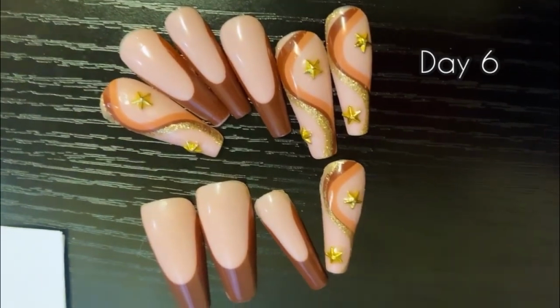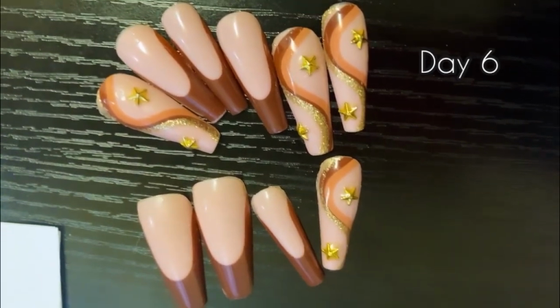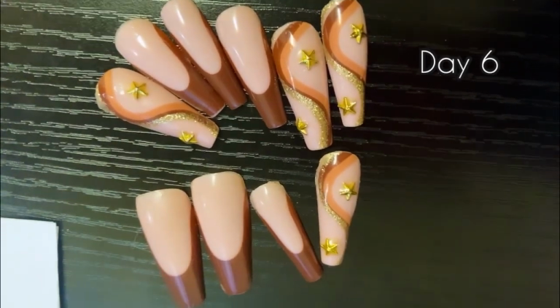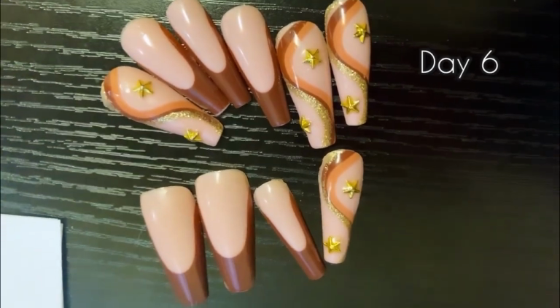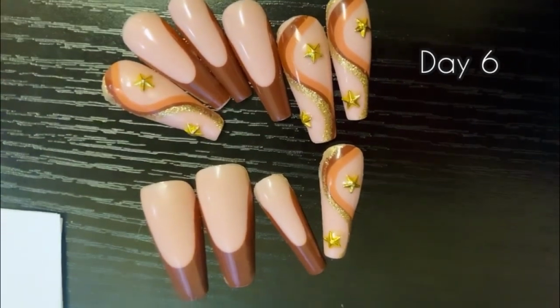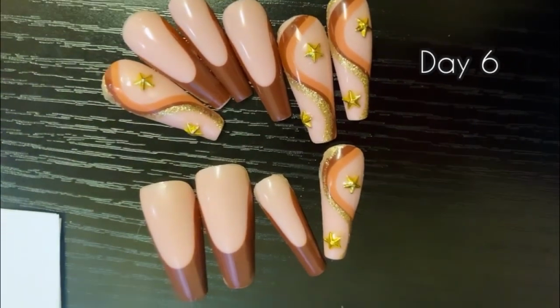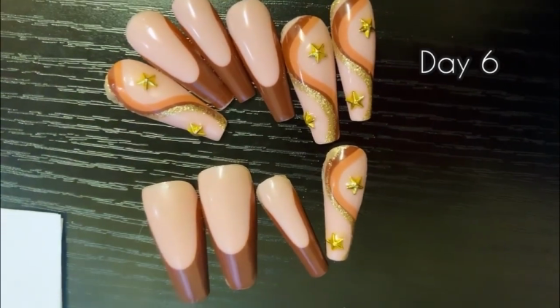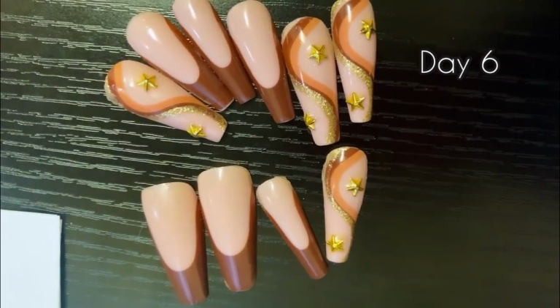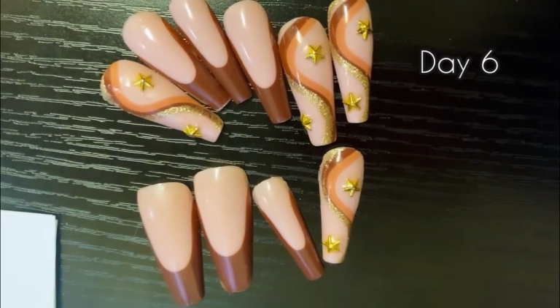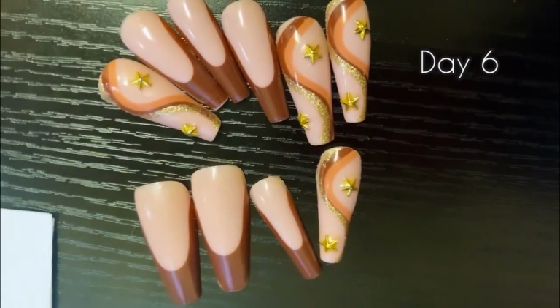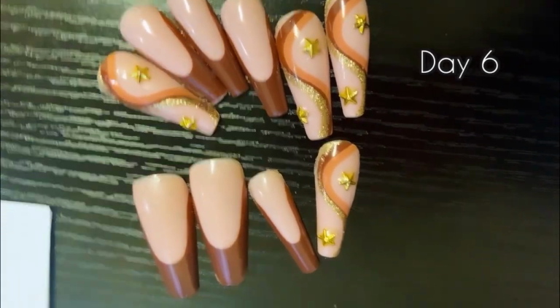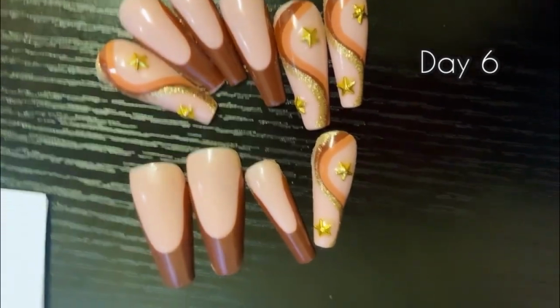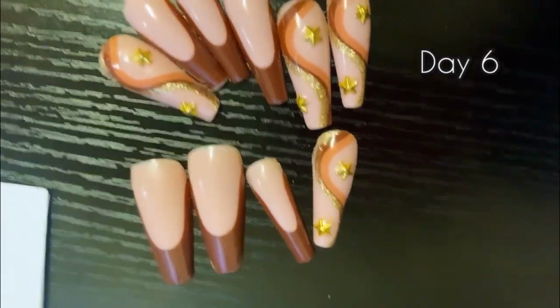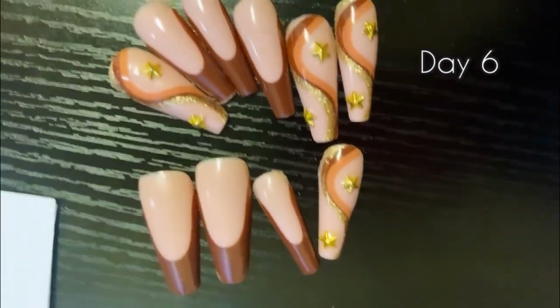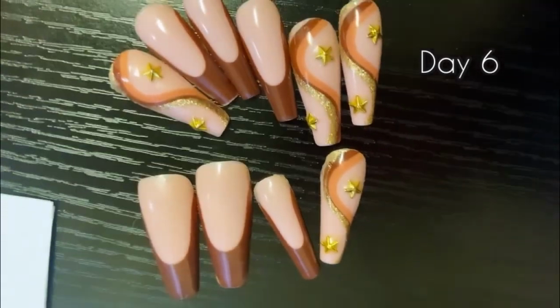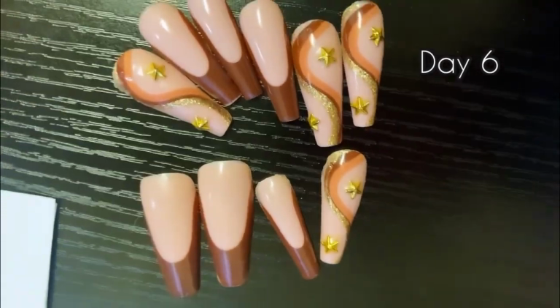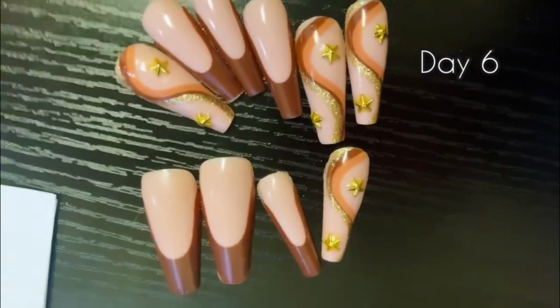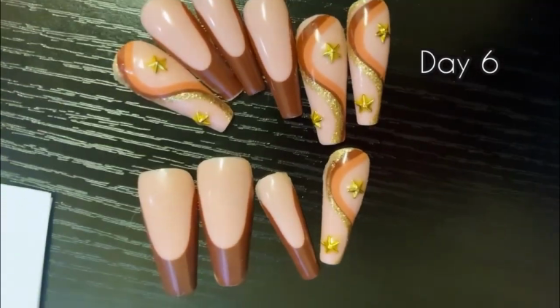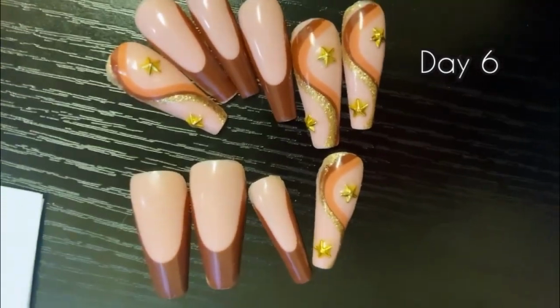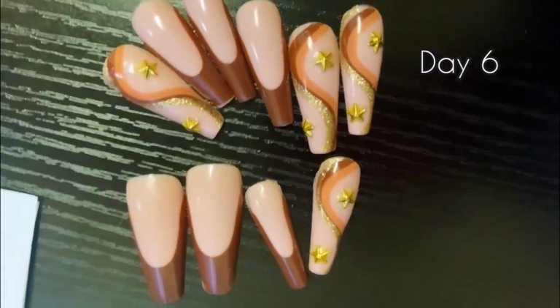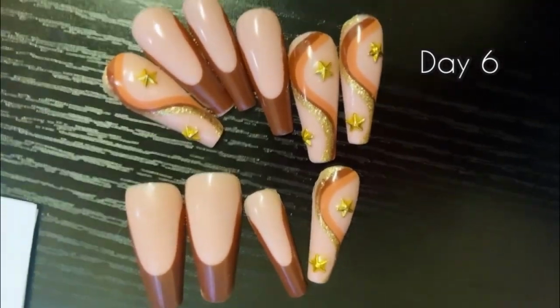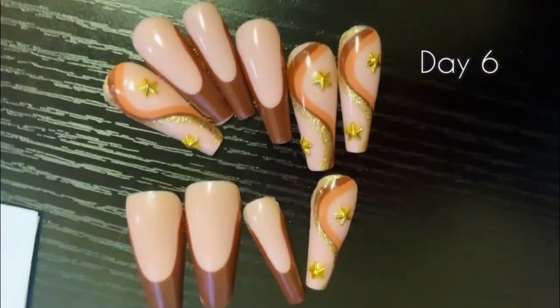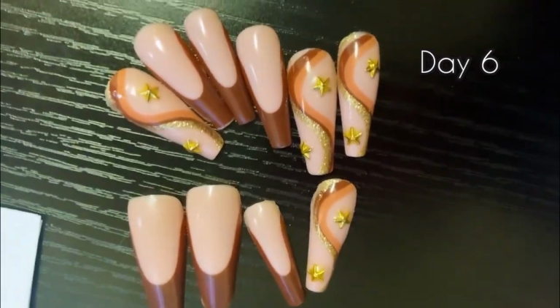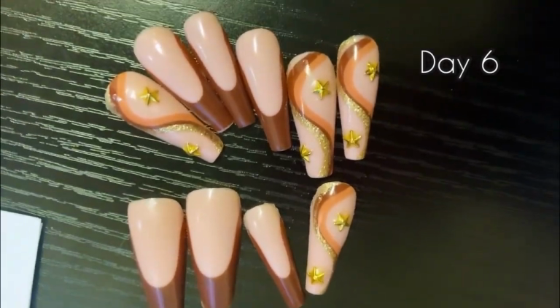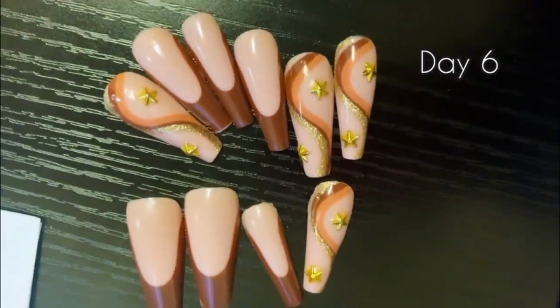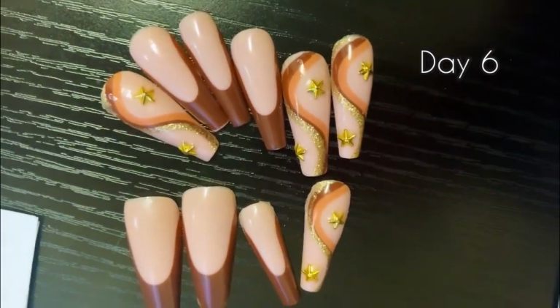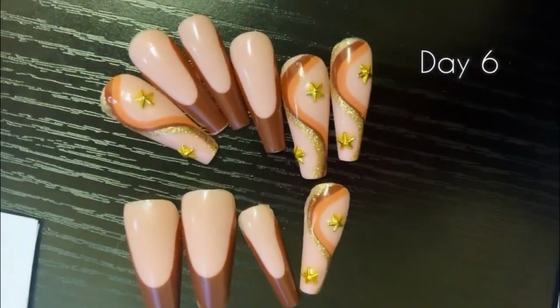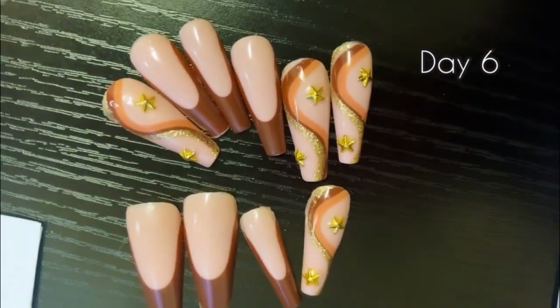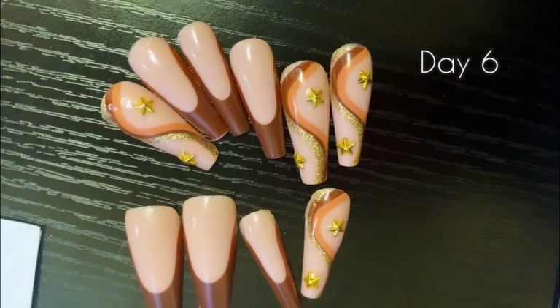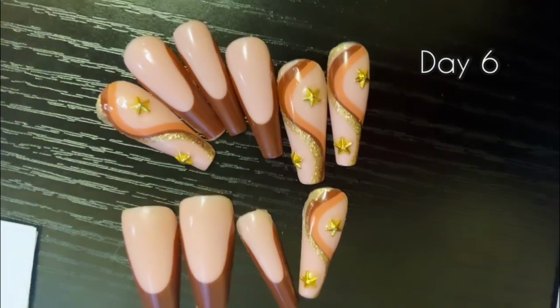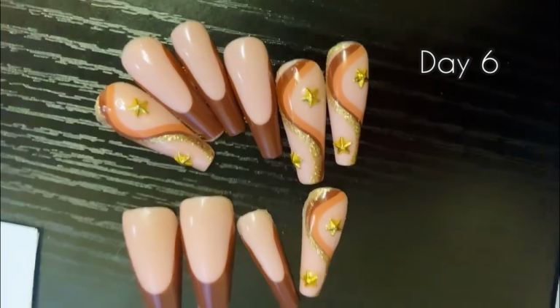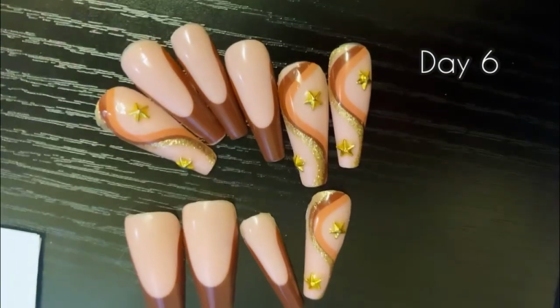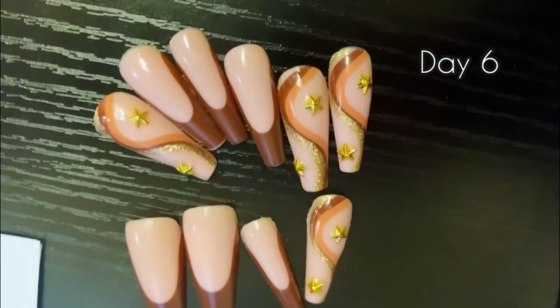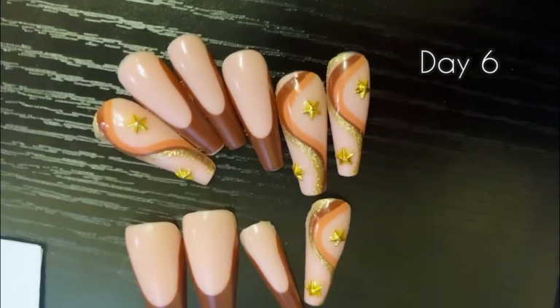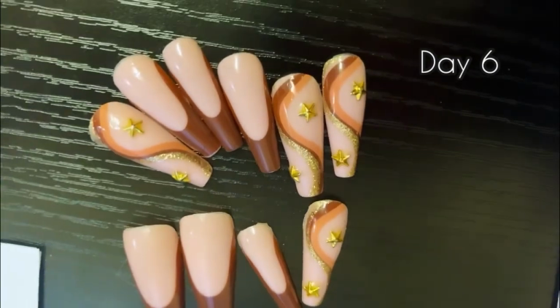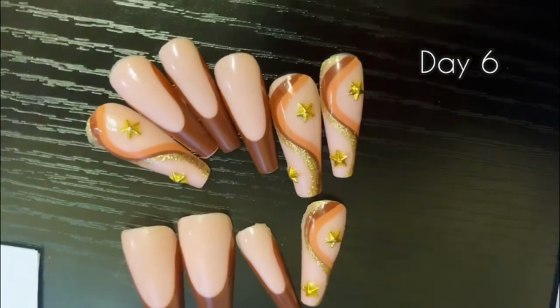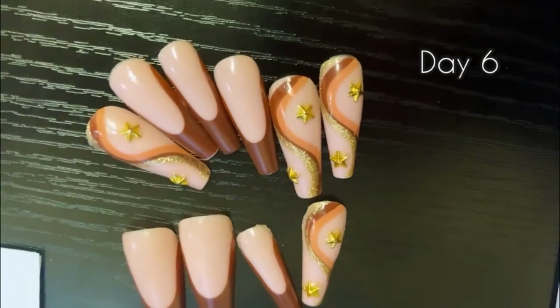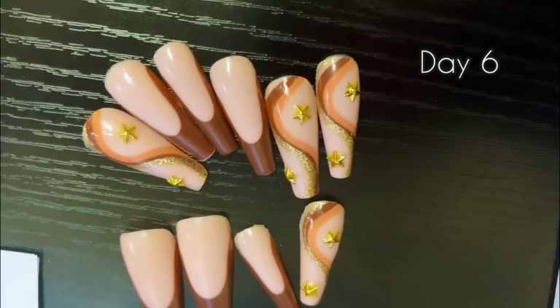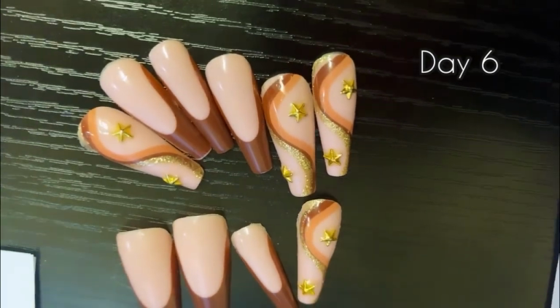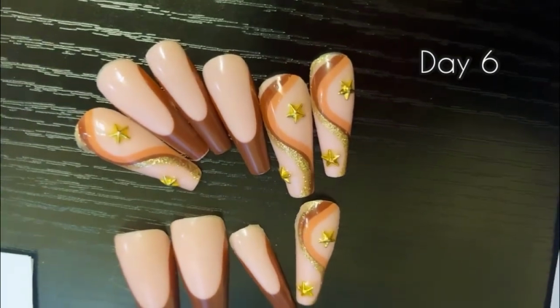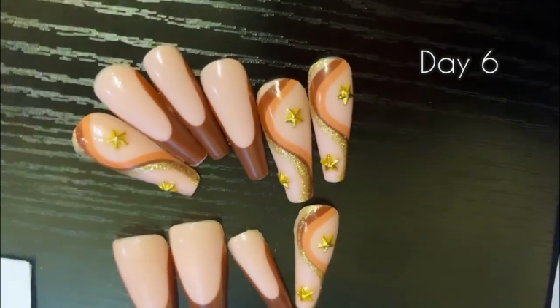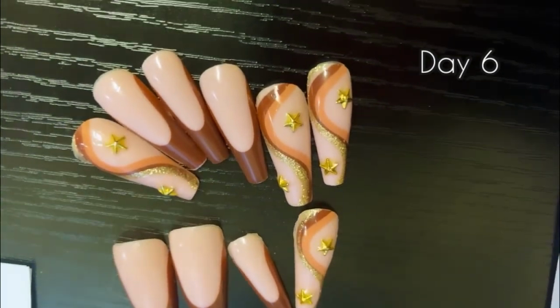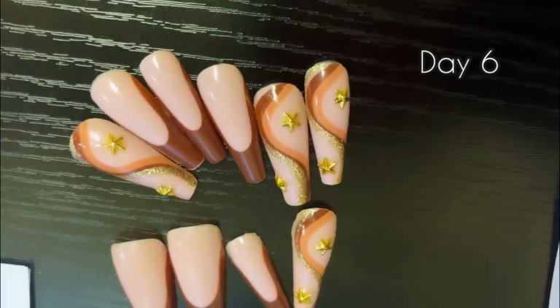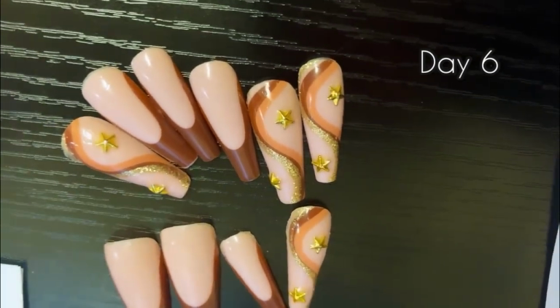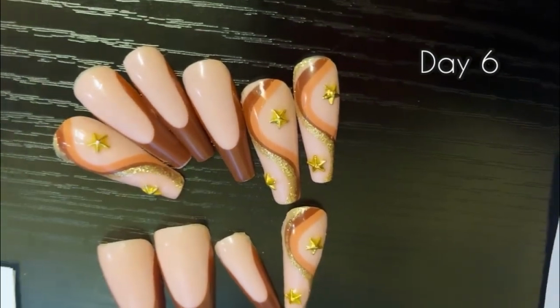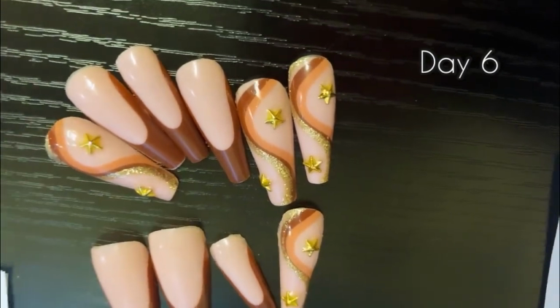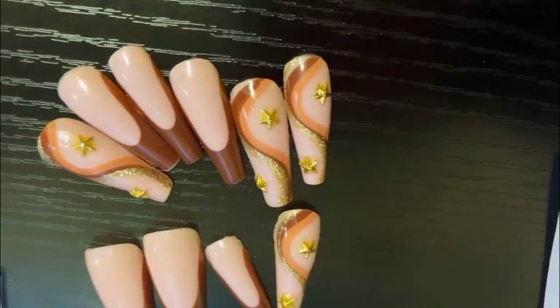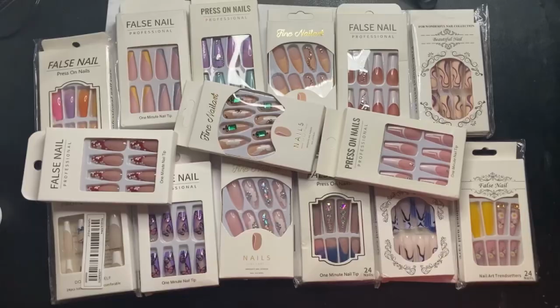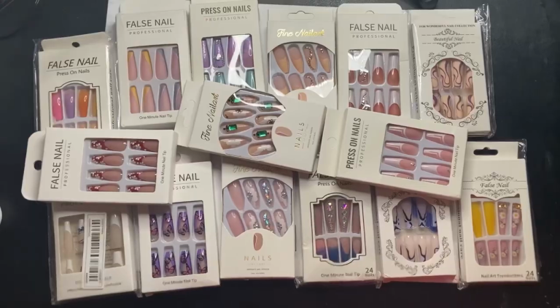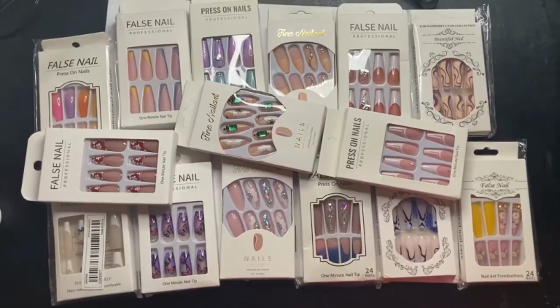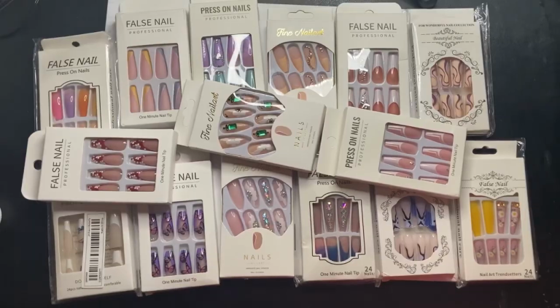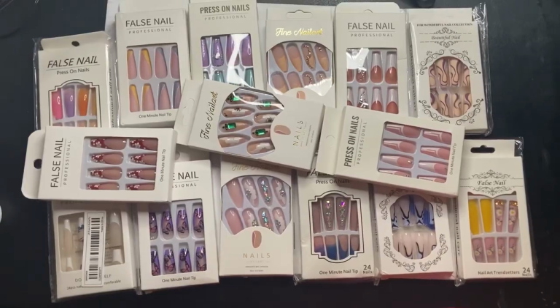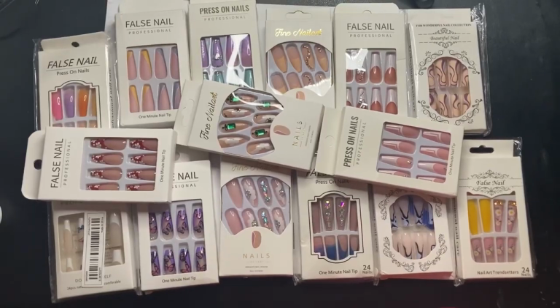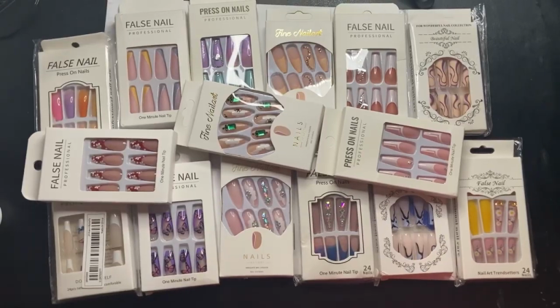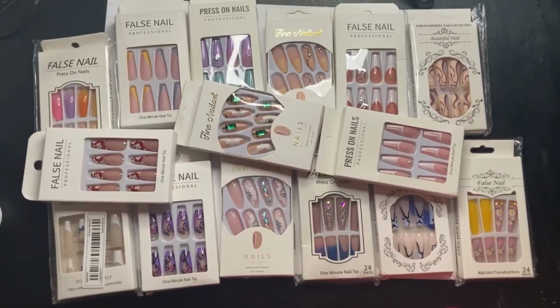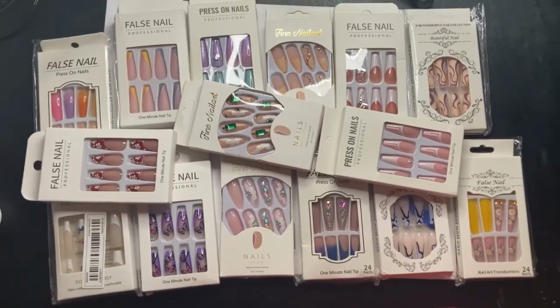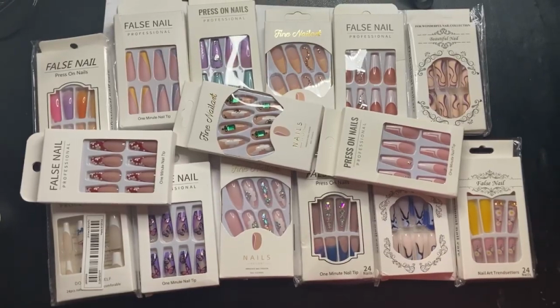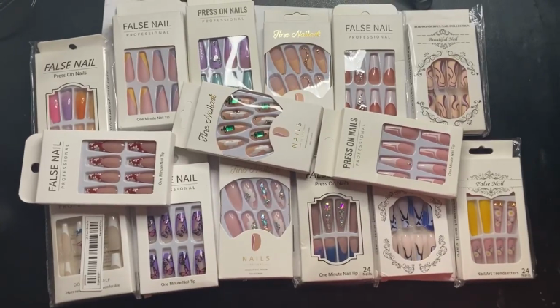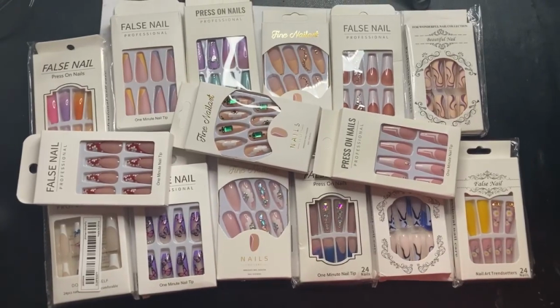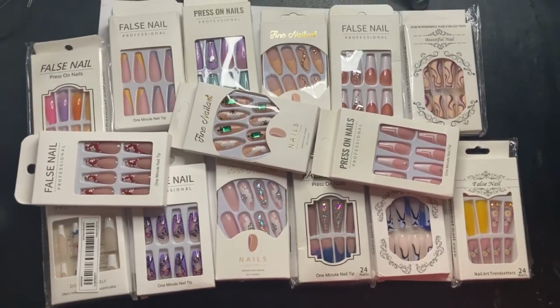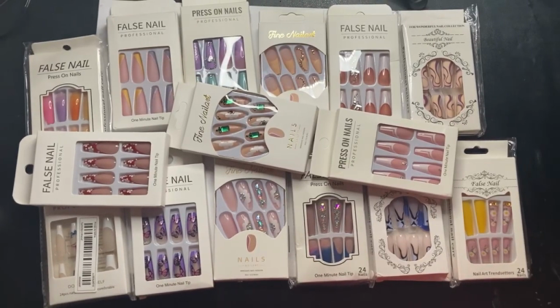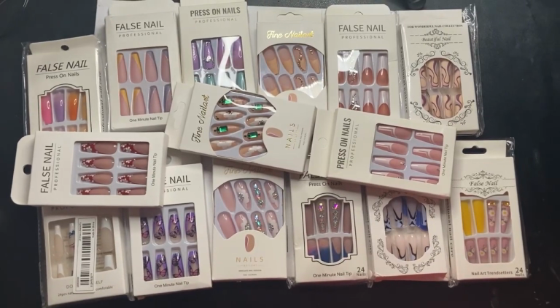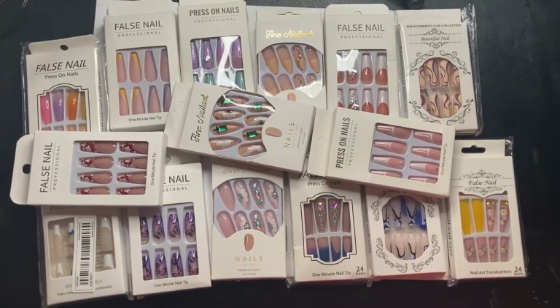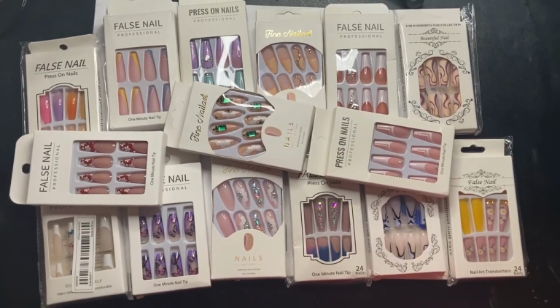This was day six and I ended up just popping them off myself because y'all know we do a weekly nail tutorial over here.